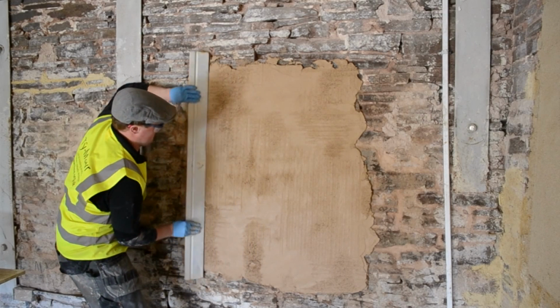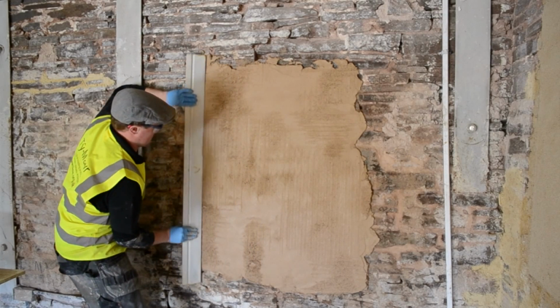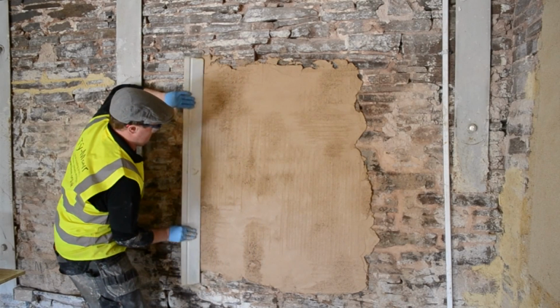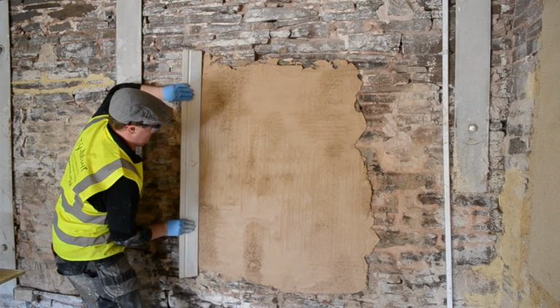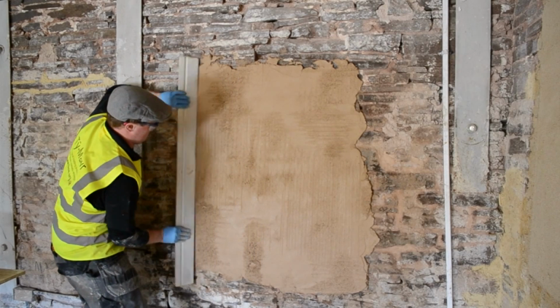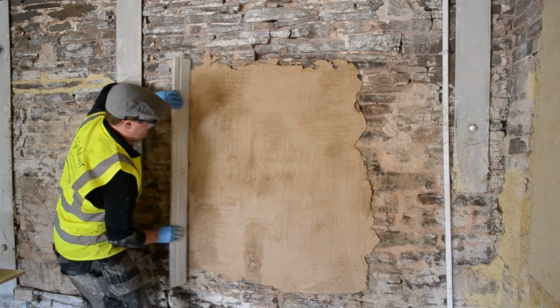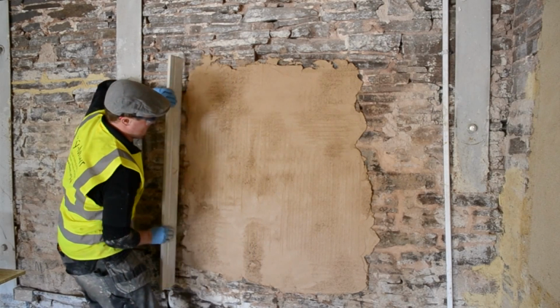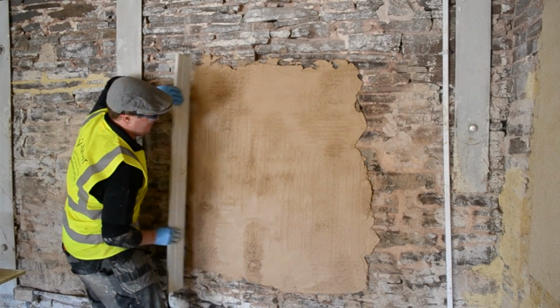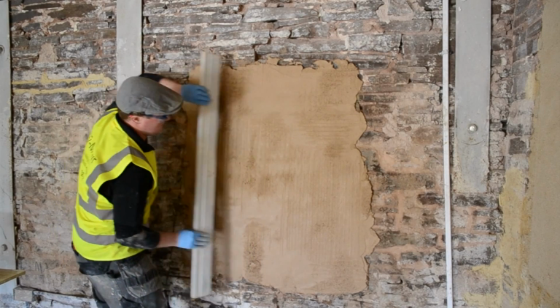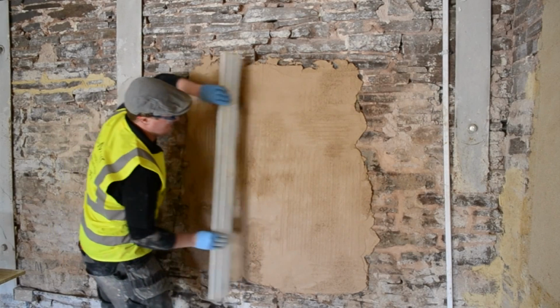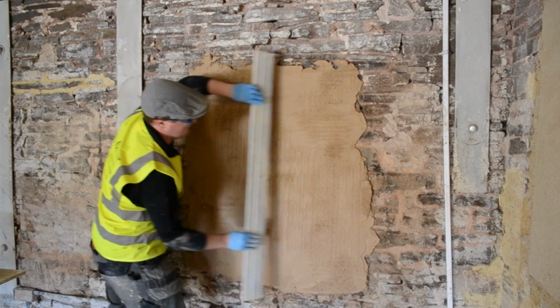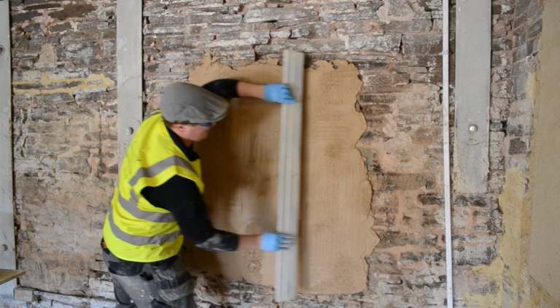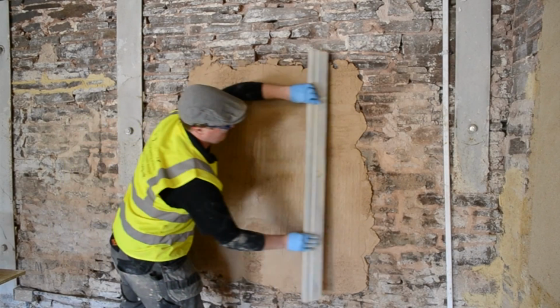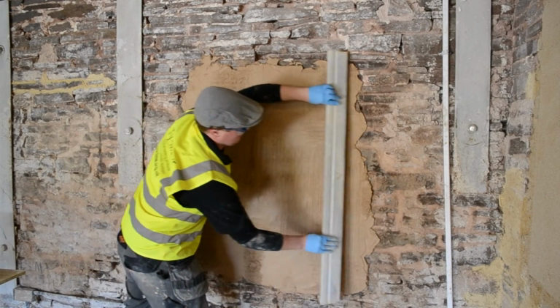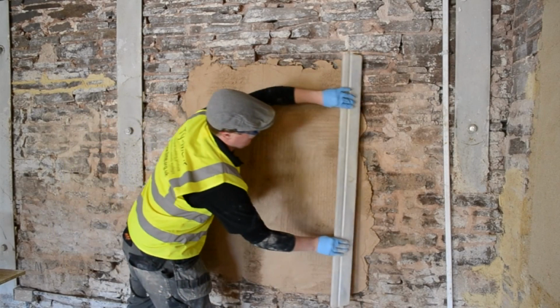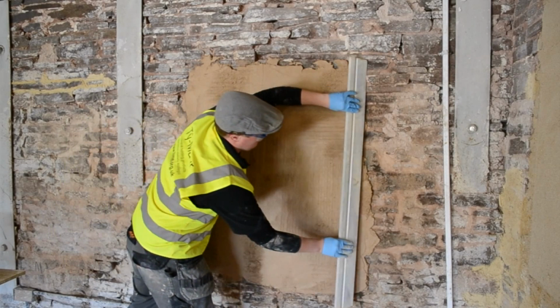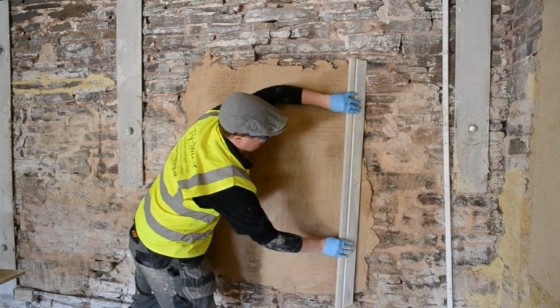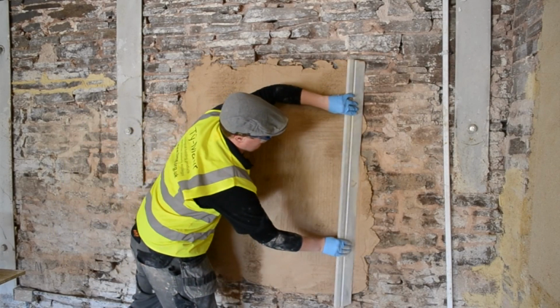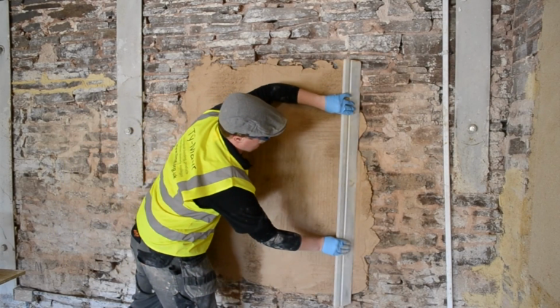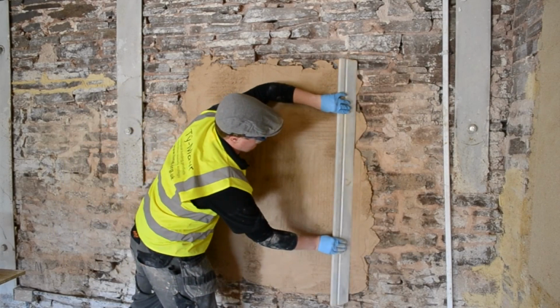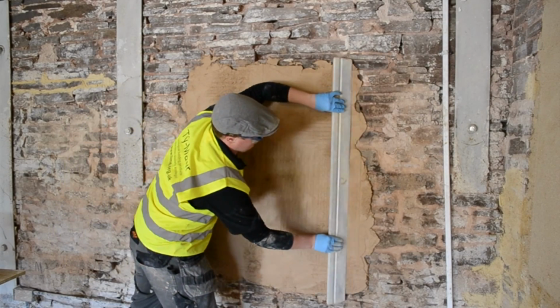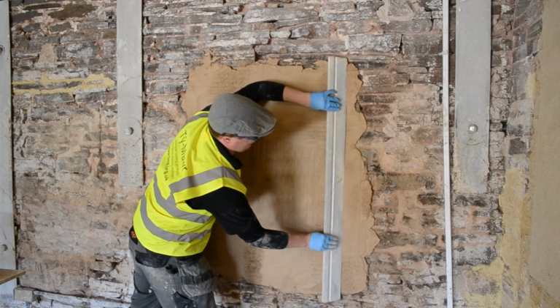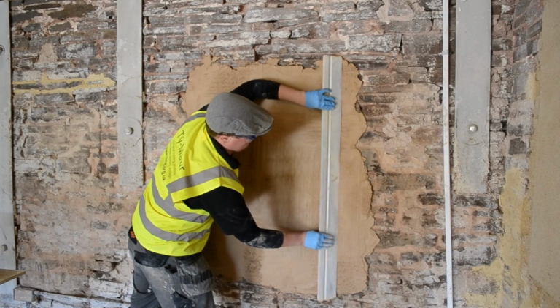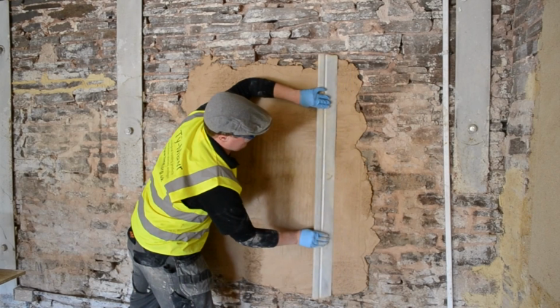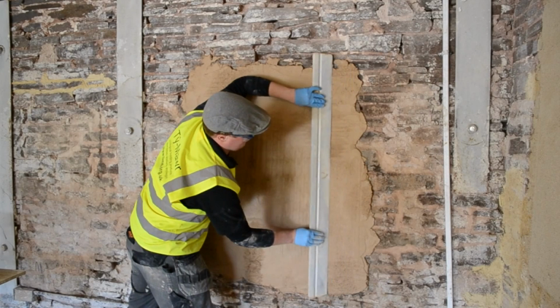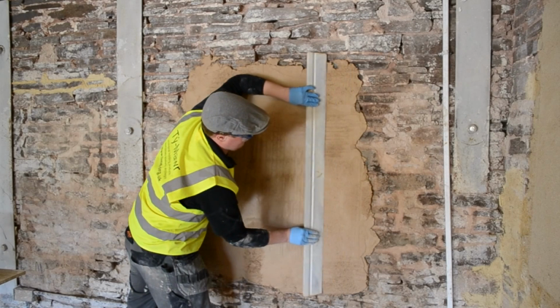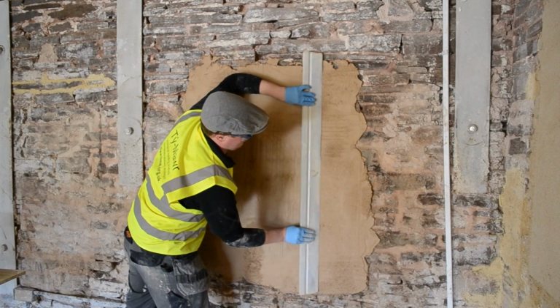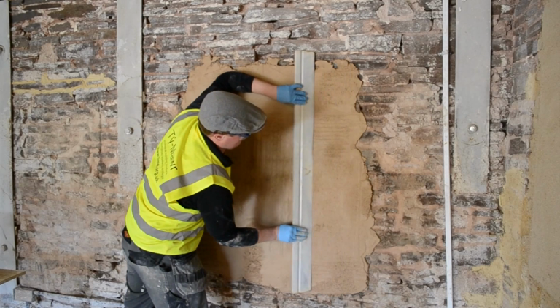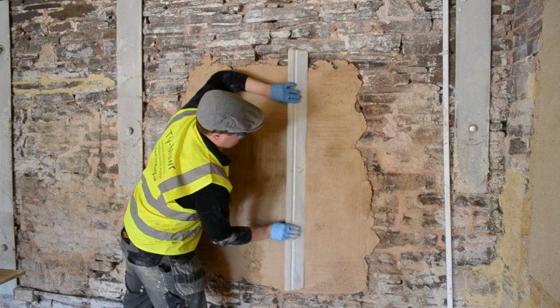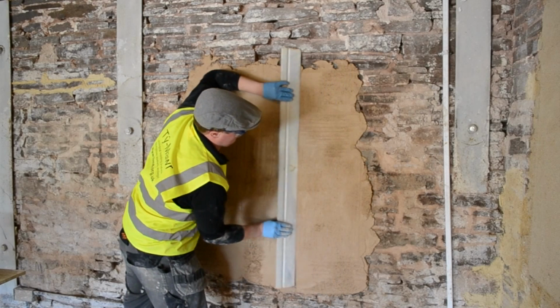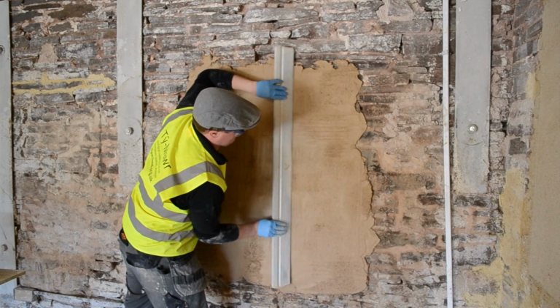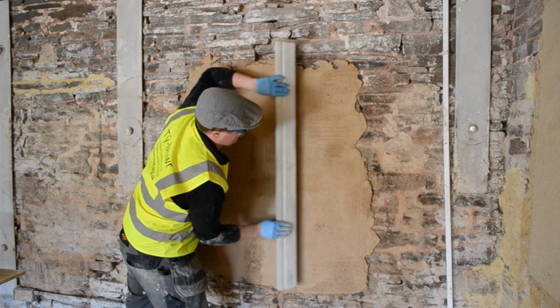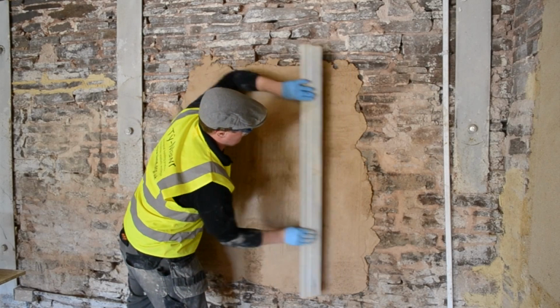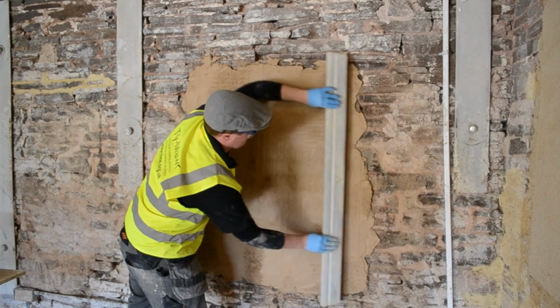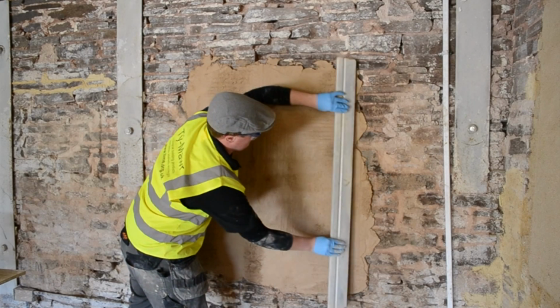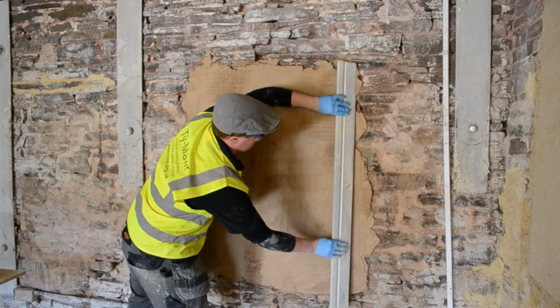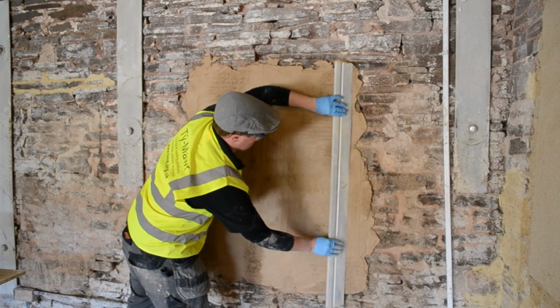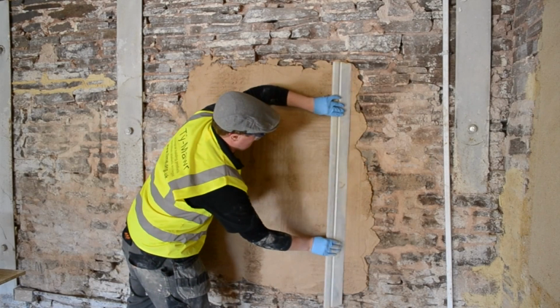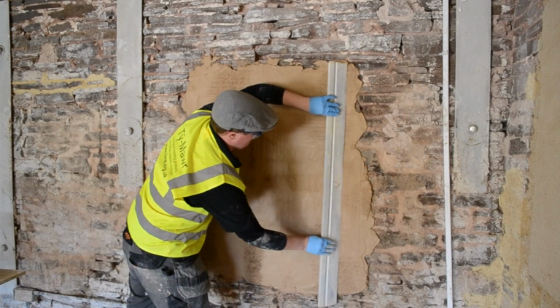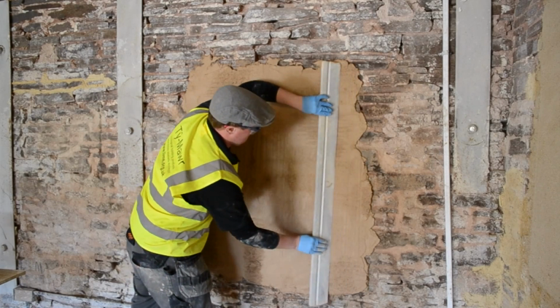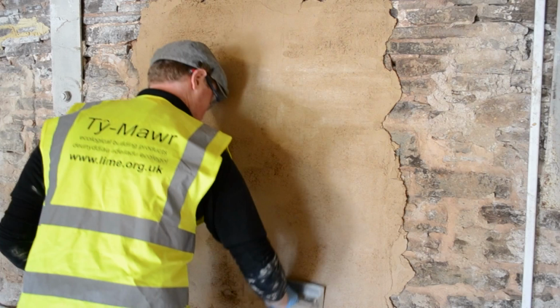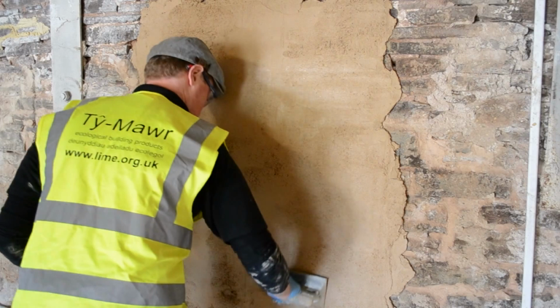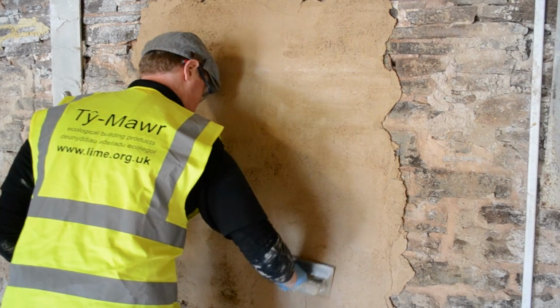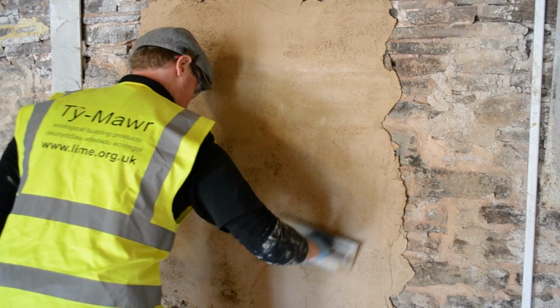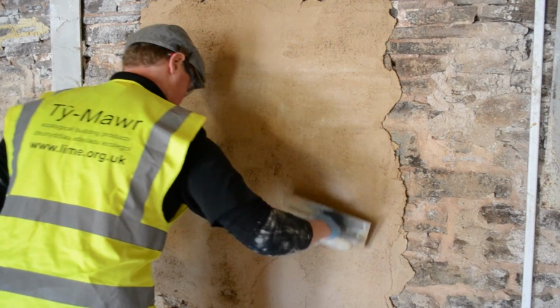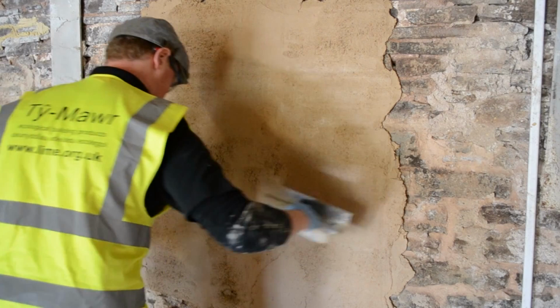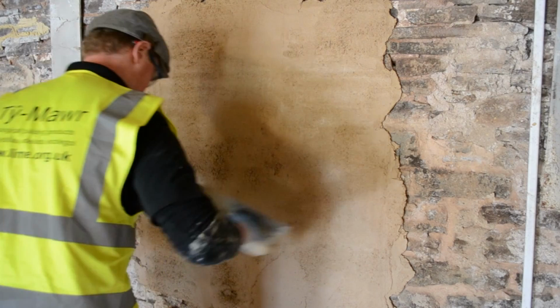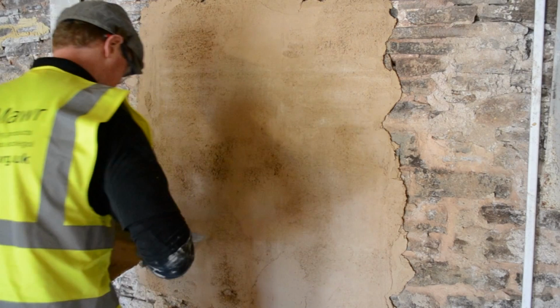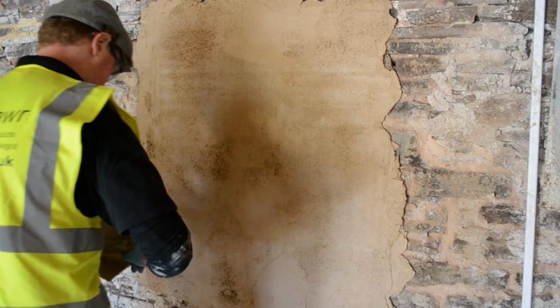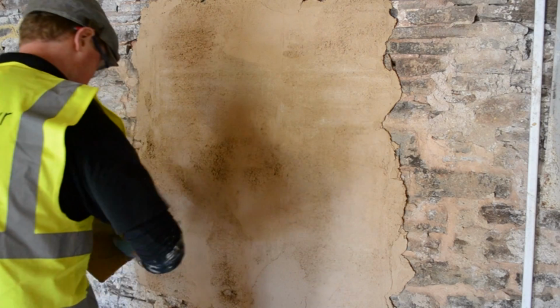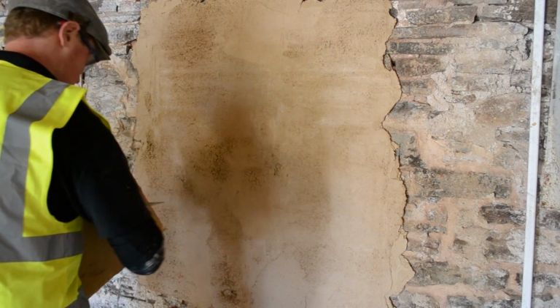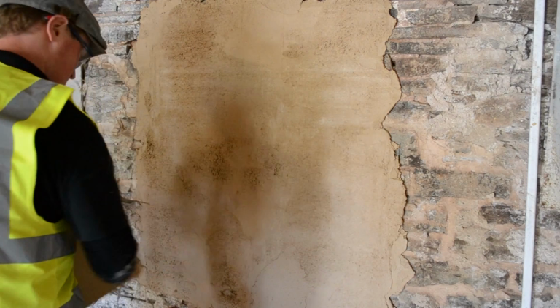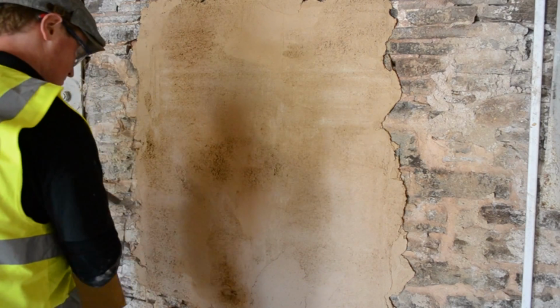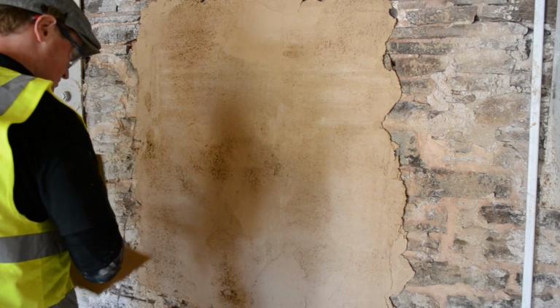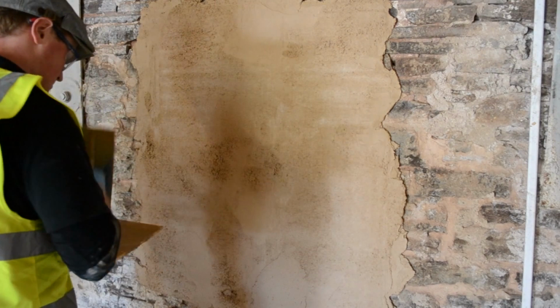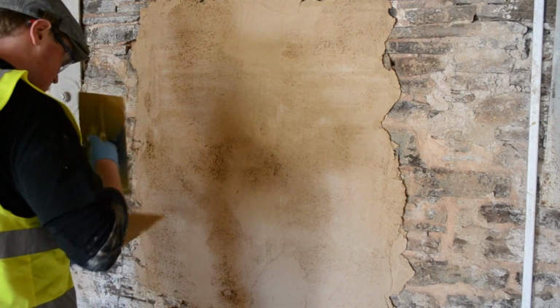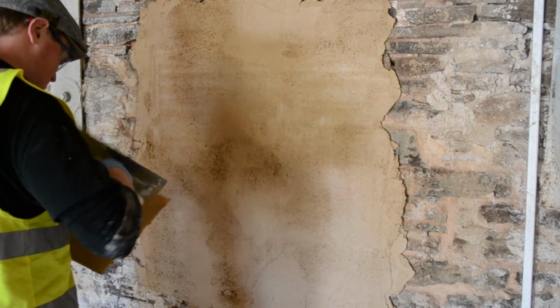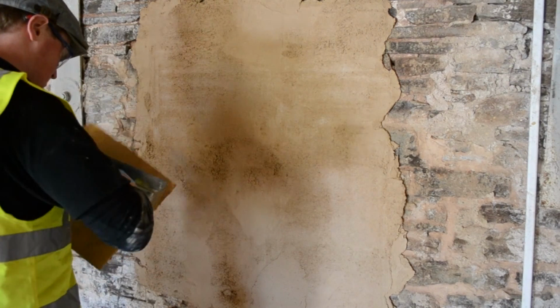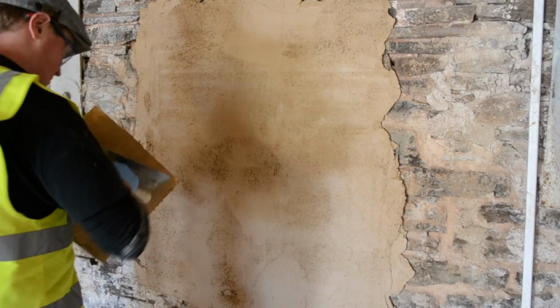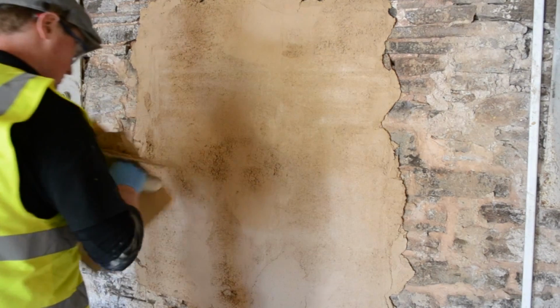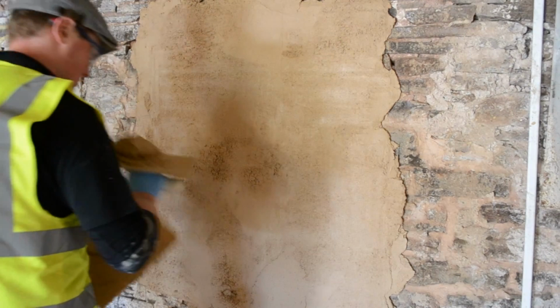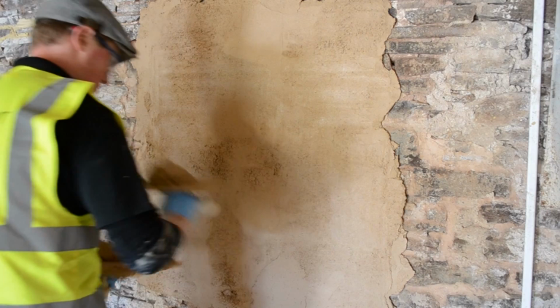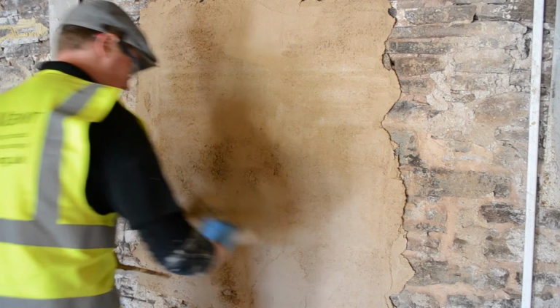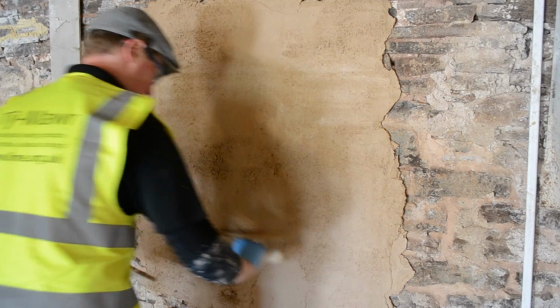As you can see, we're going from left to right or right to left, but also up the wall rather than down, which can tend to pull the plaster off the wall.